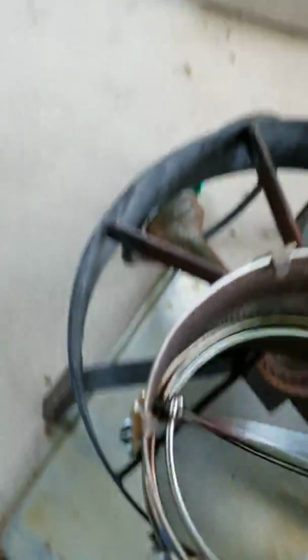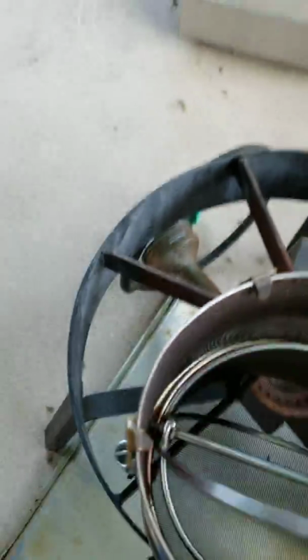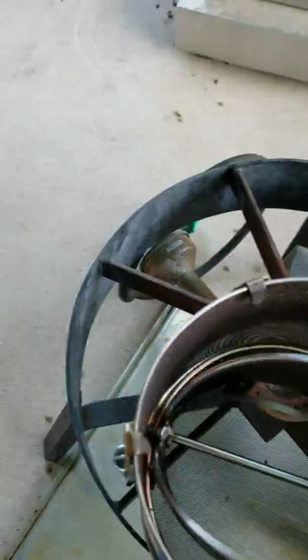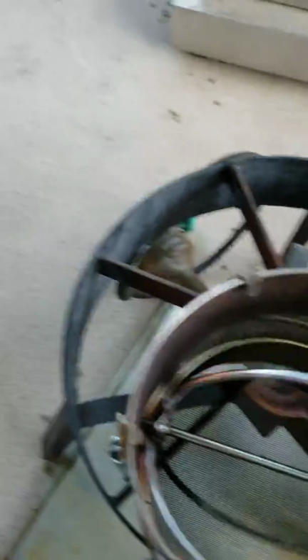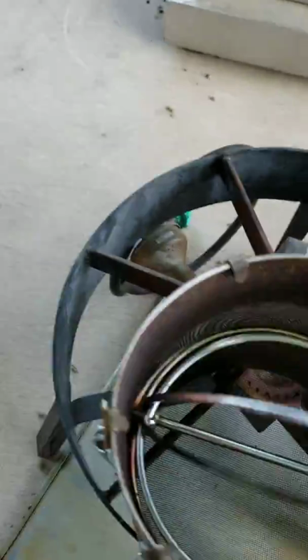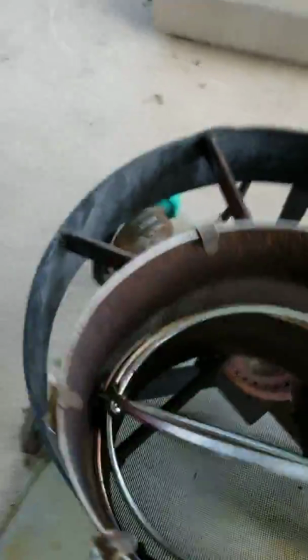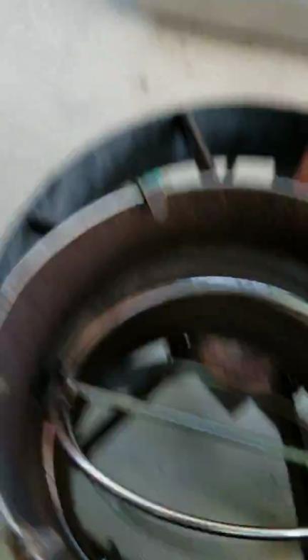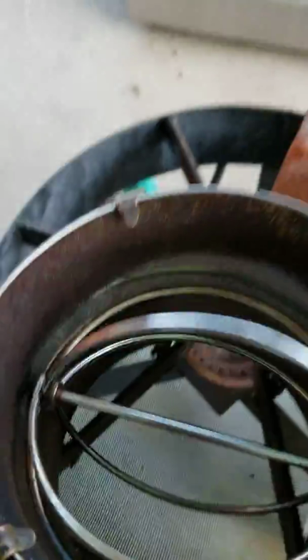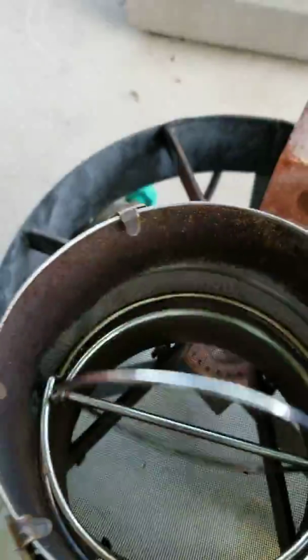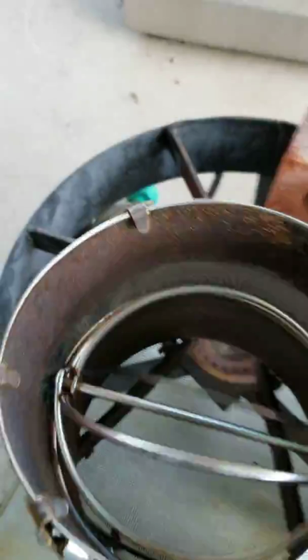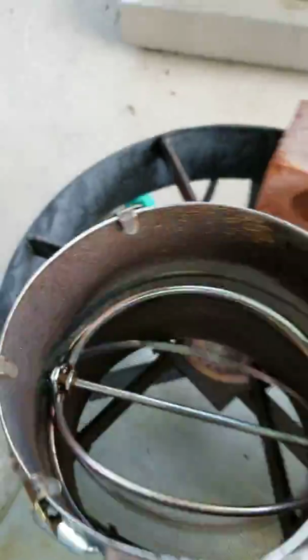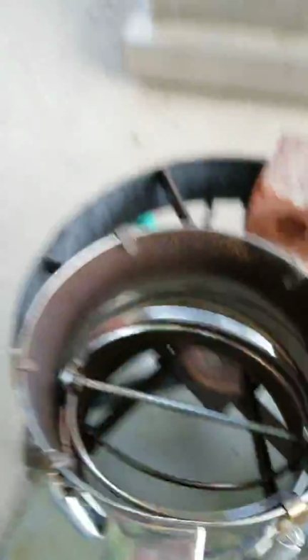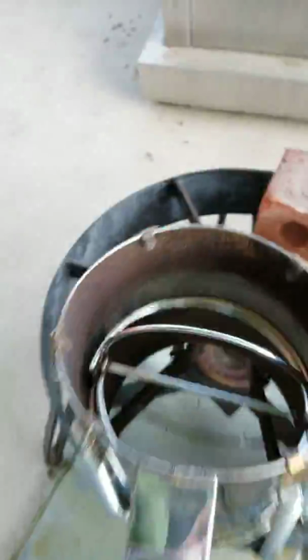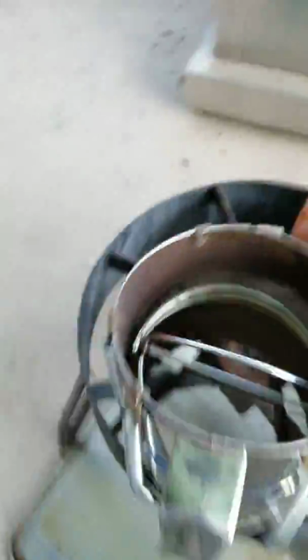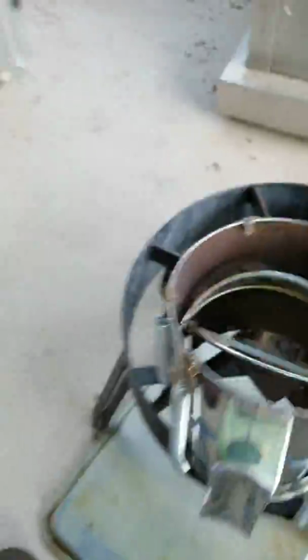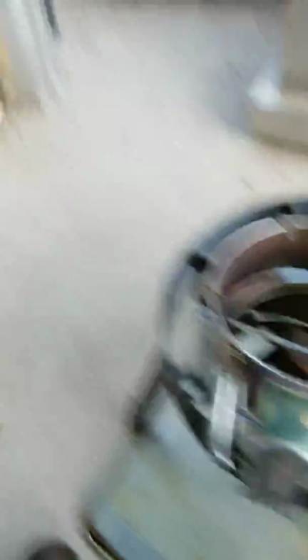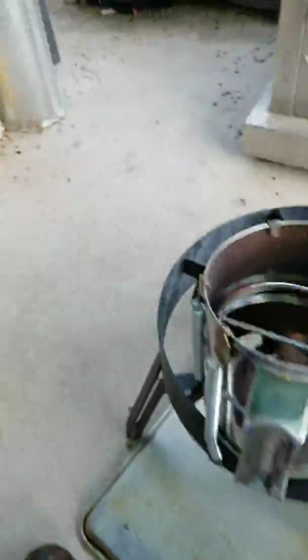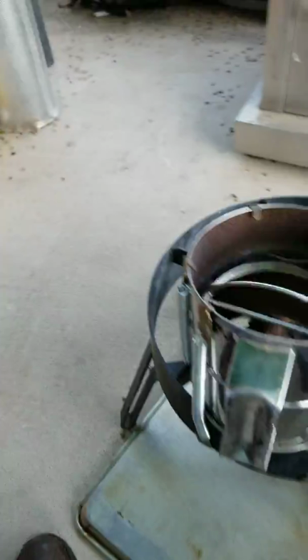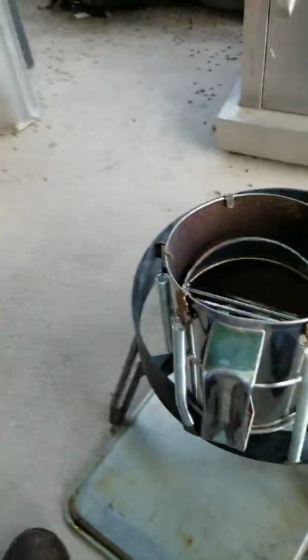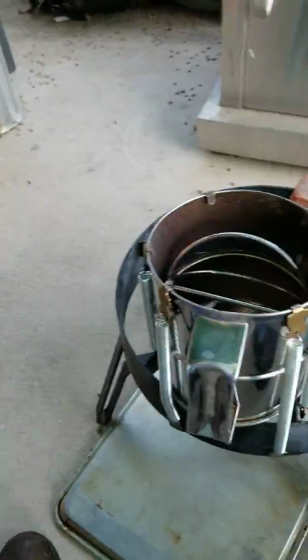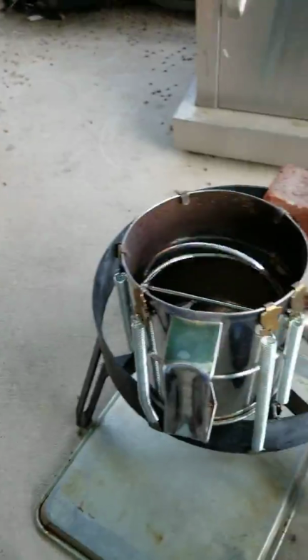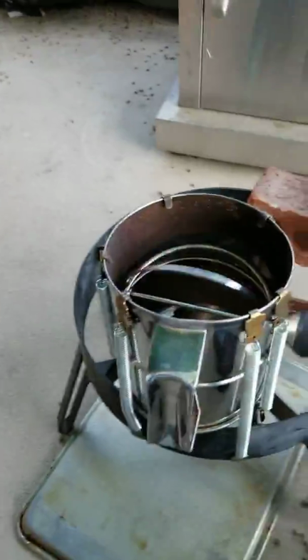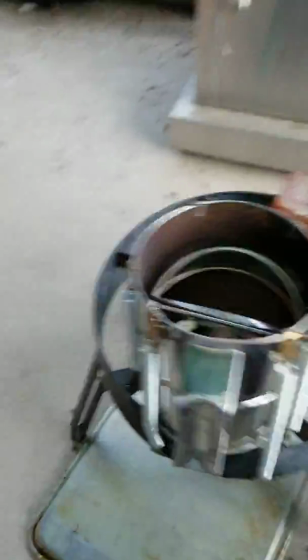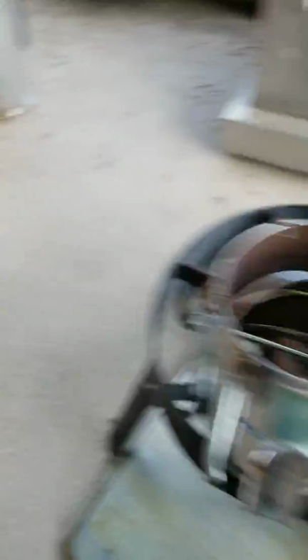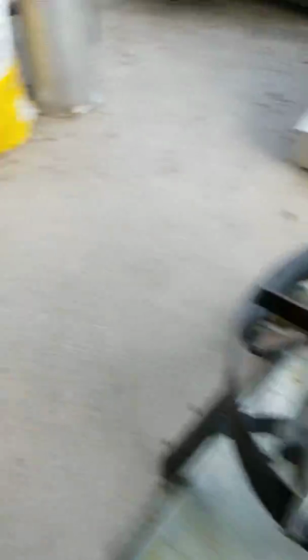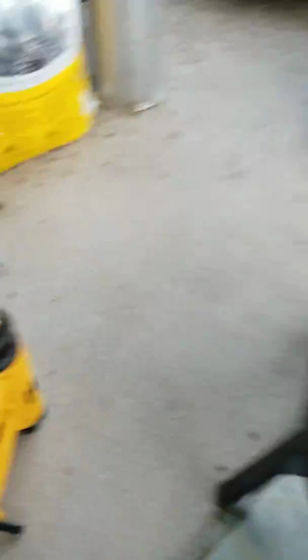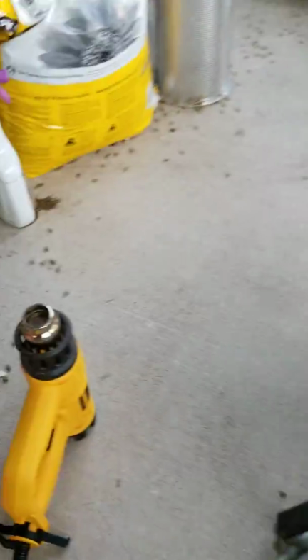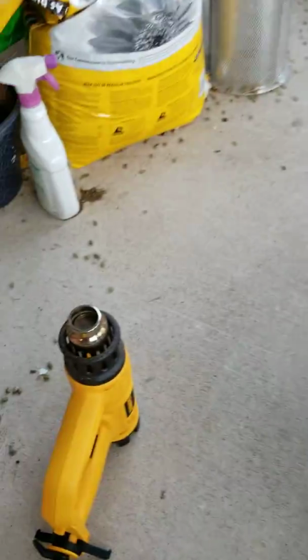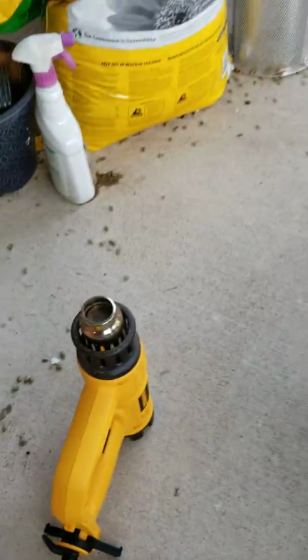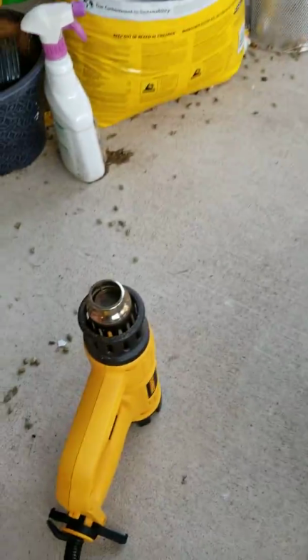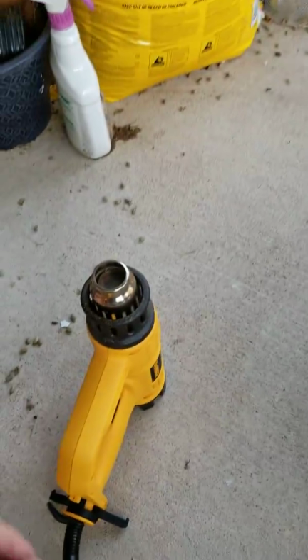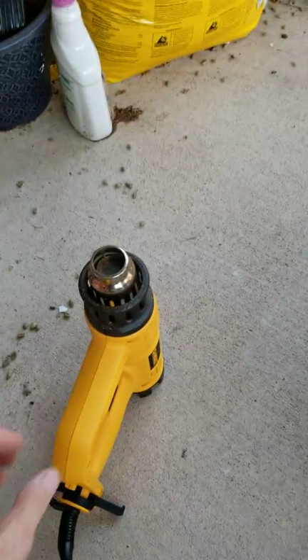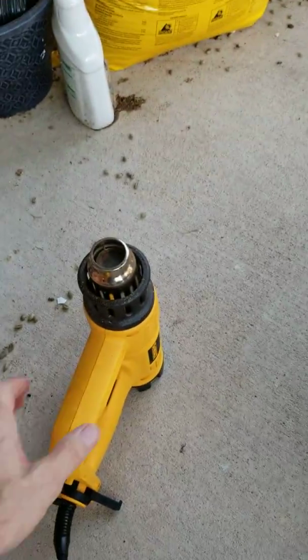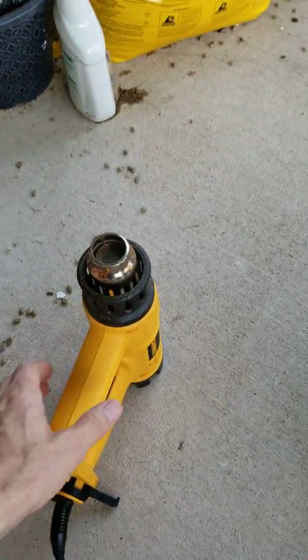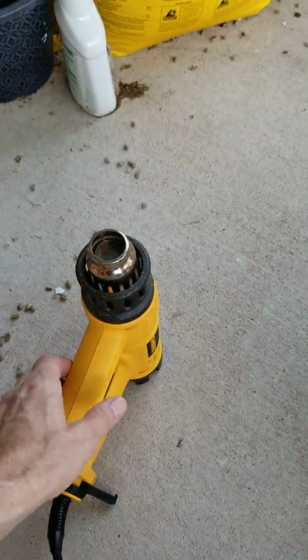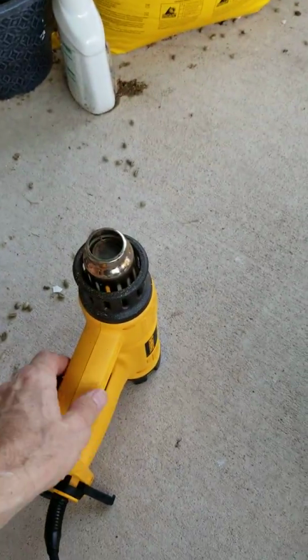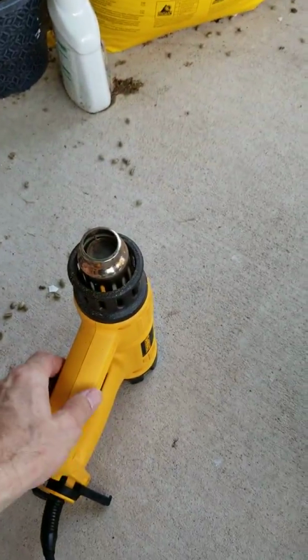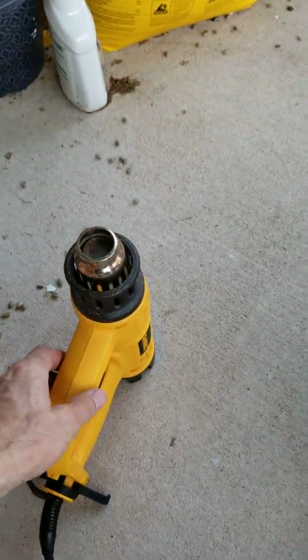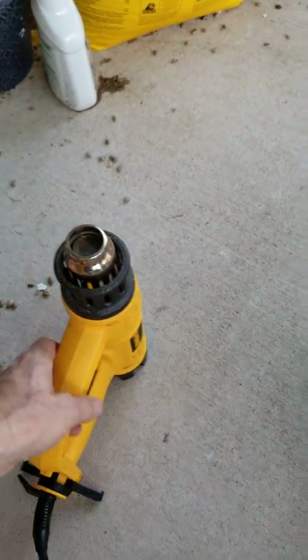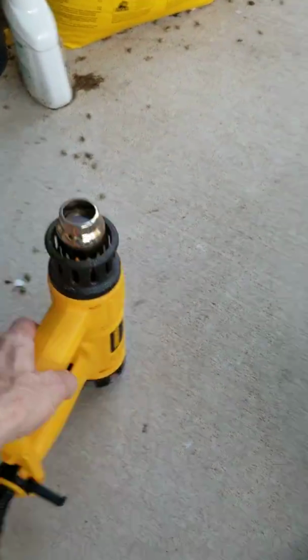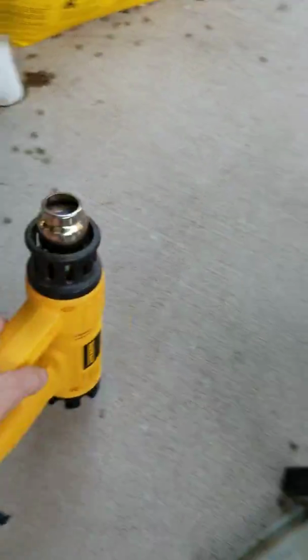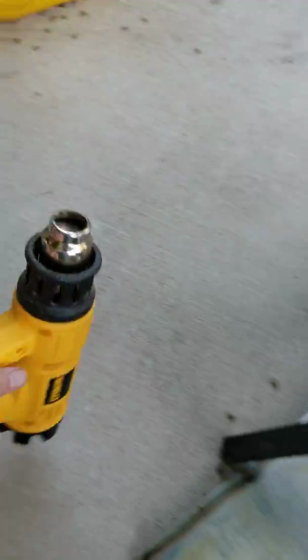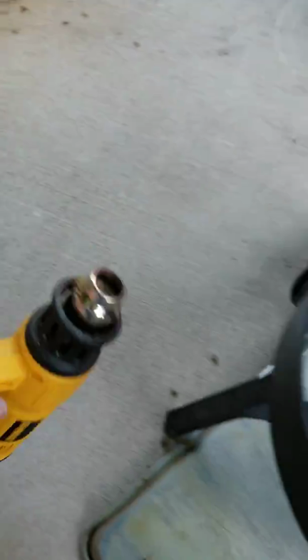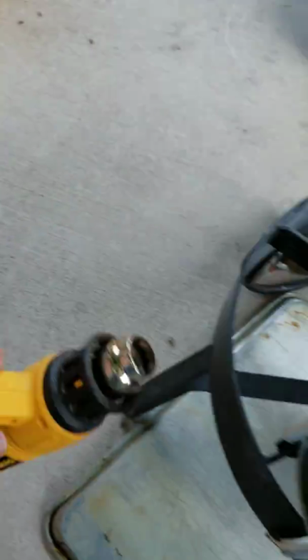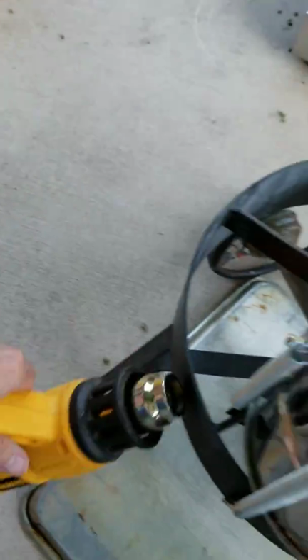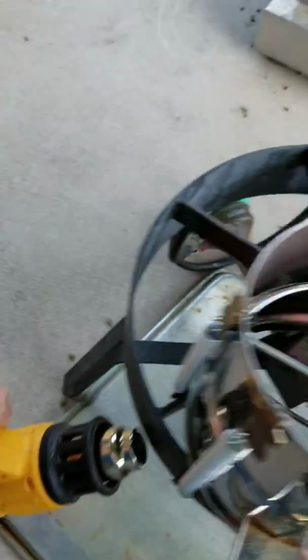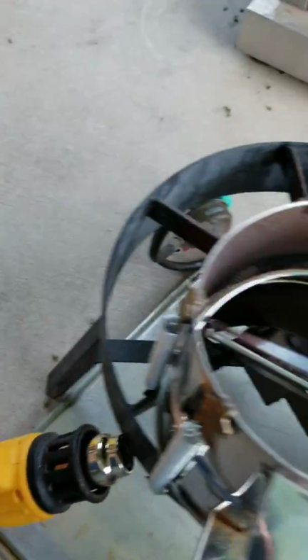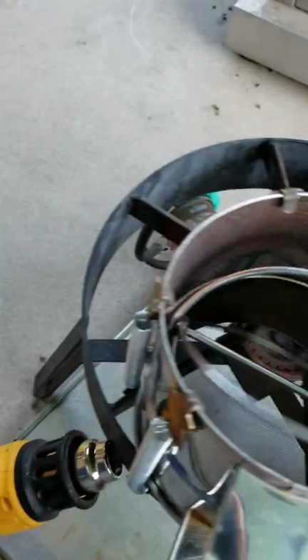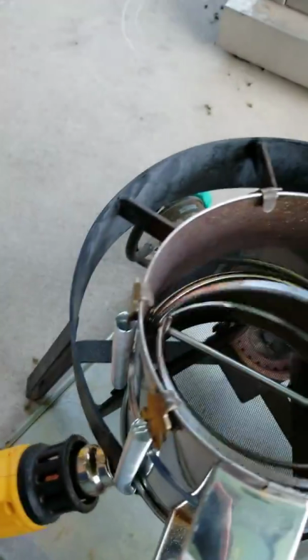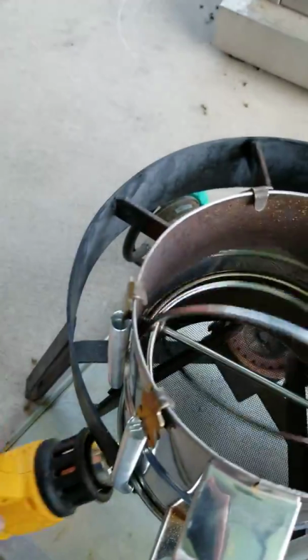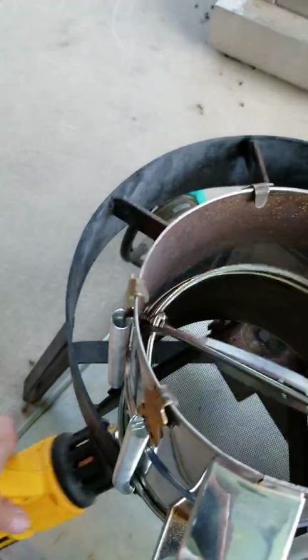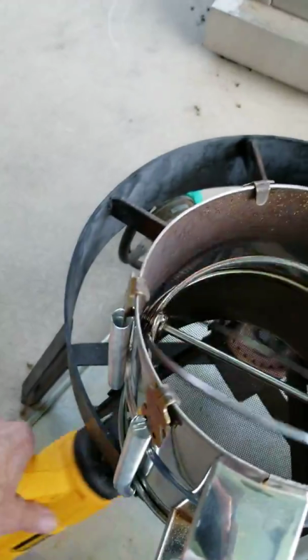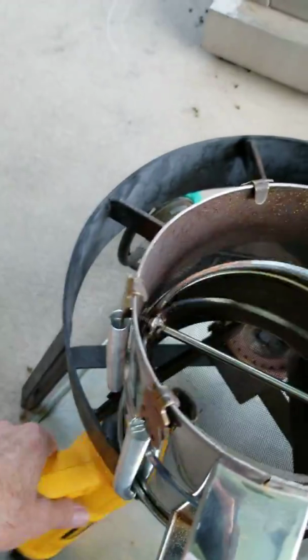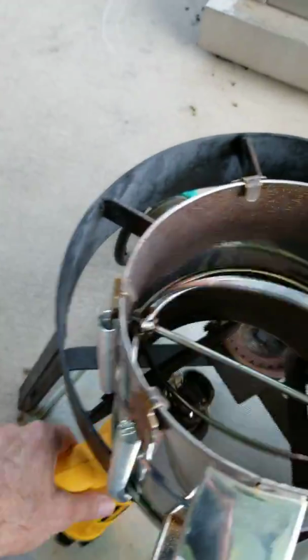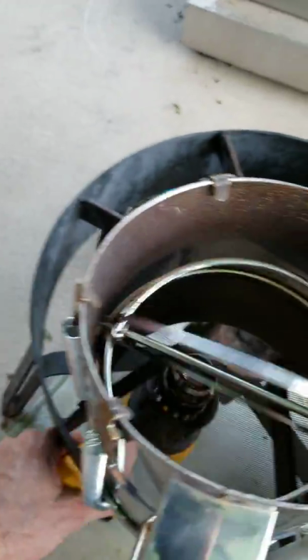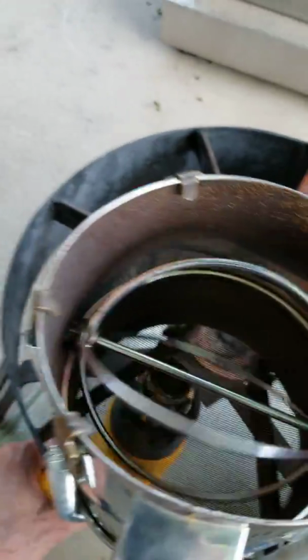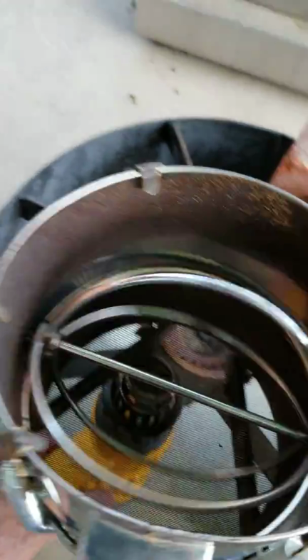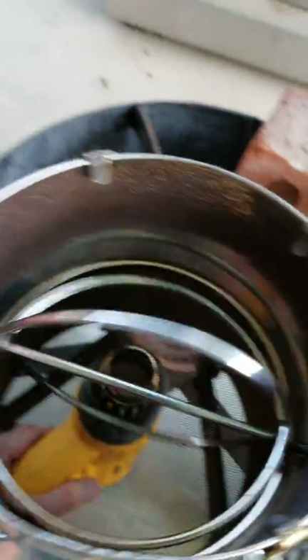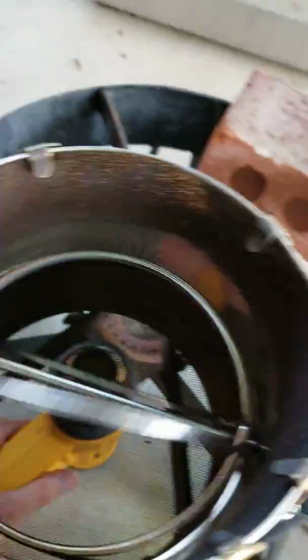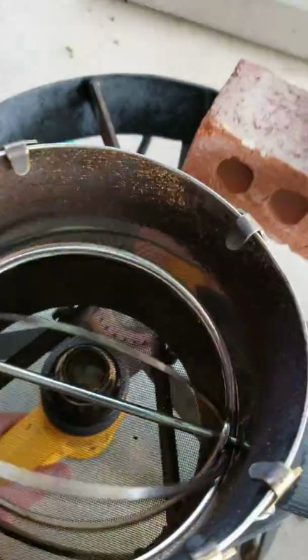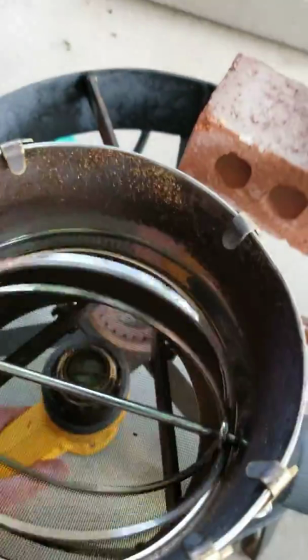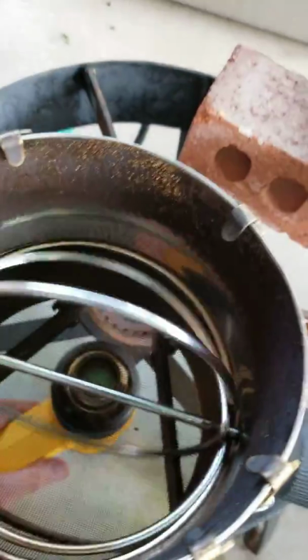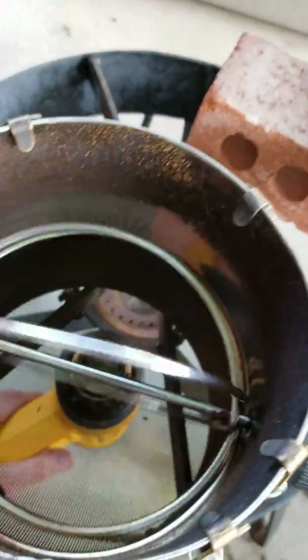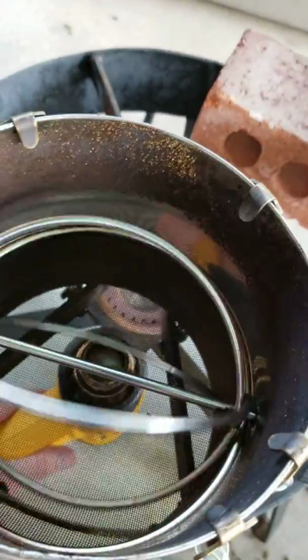Something else I'm going to do is put this heat gun underneath, like so.